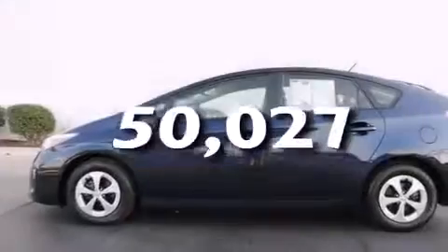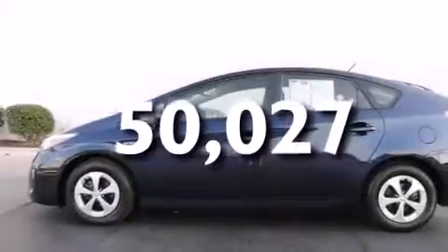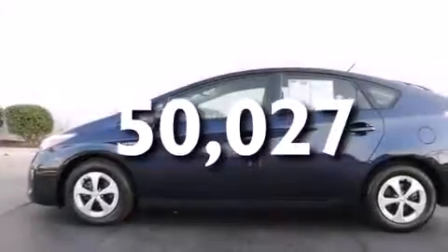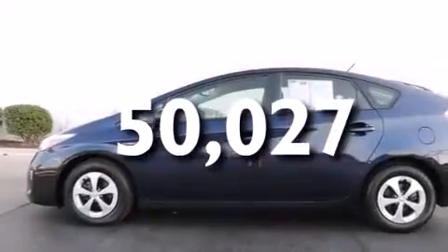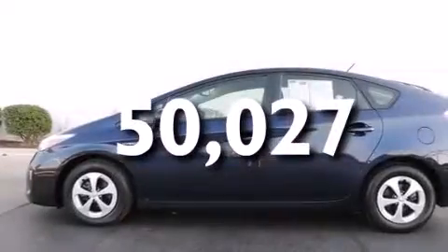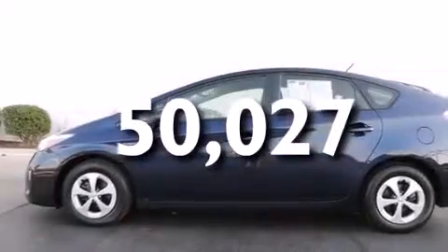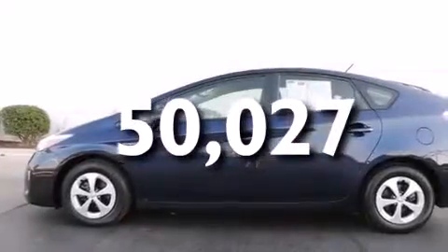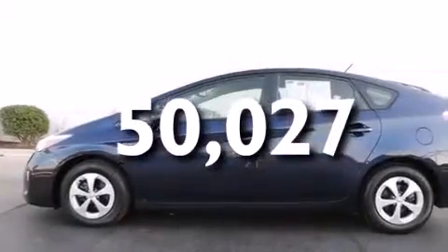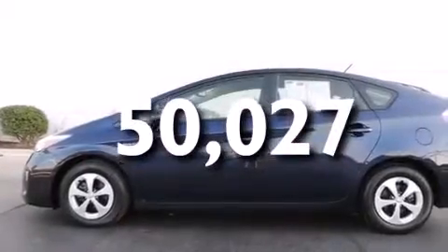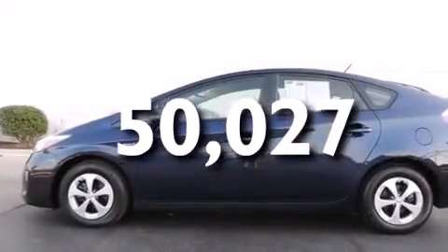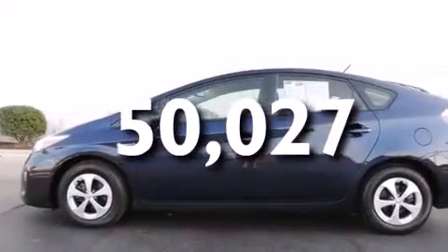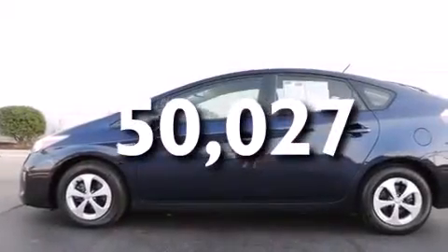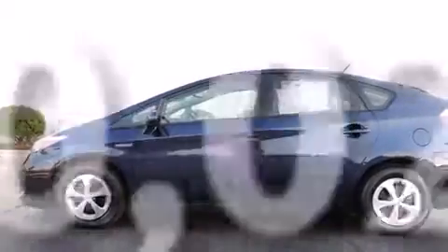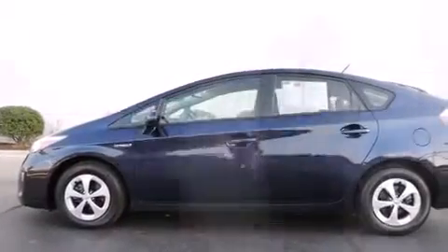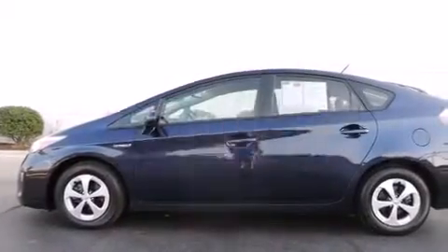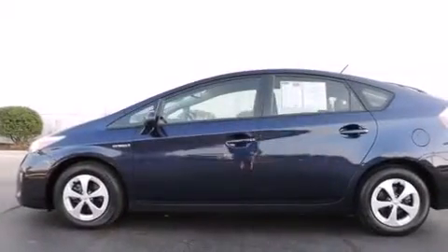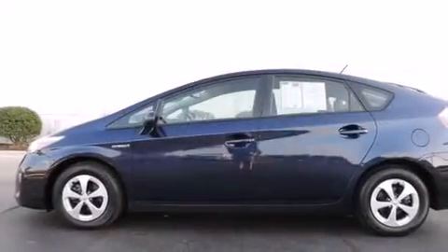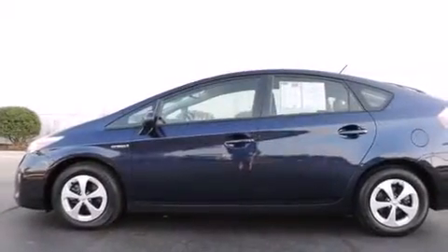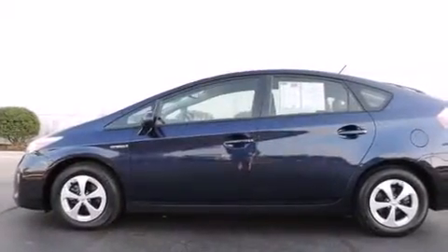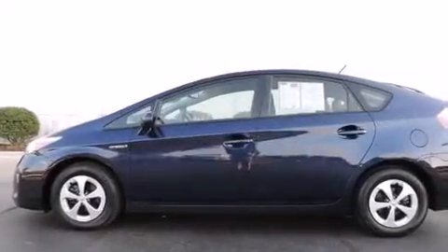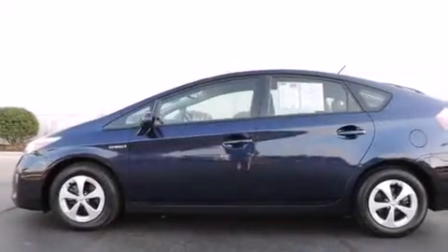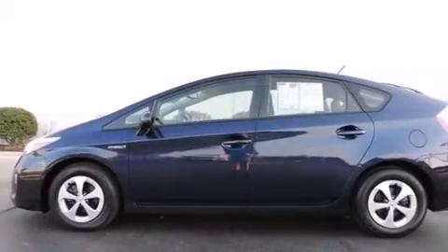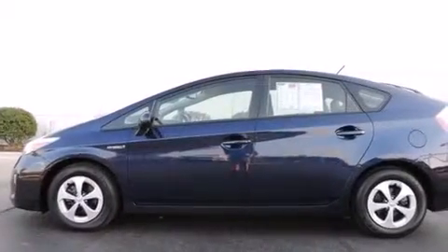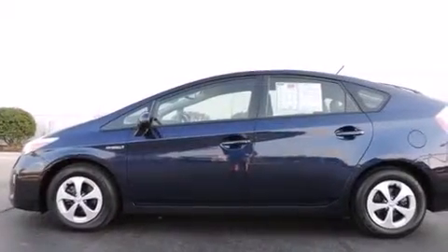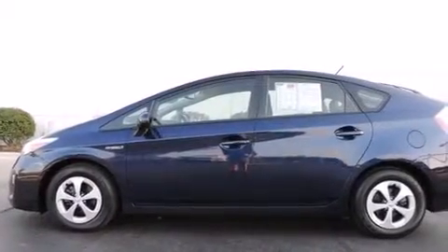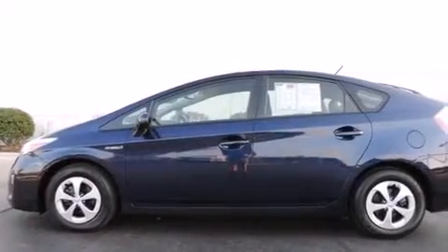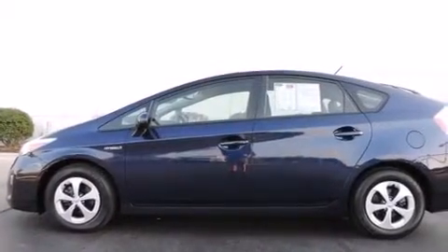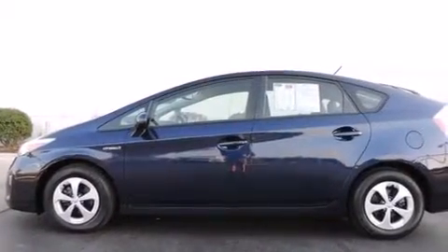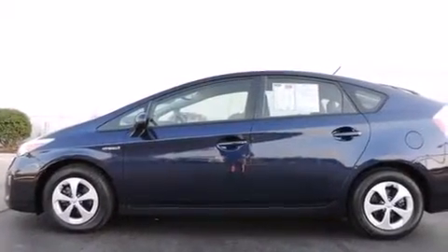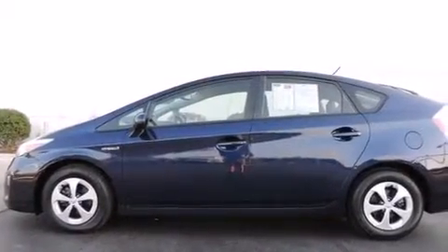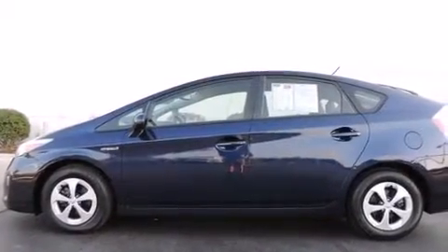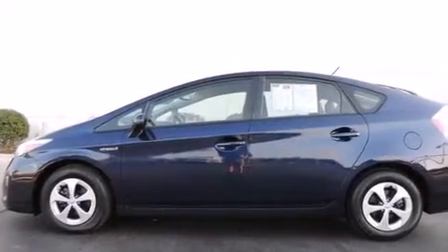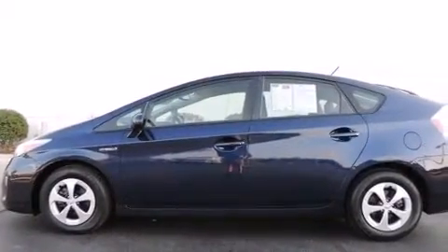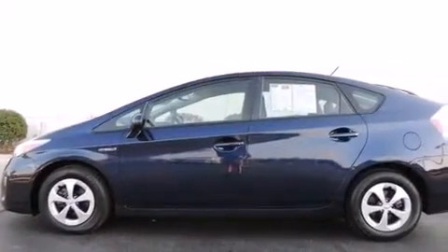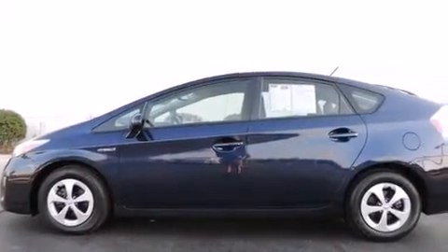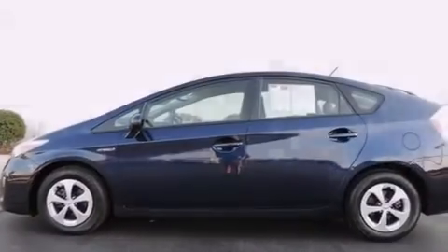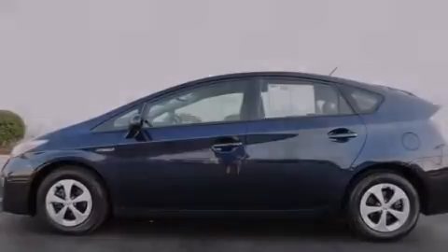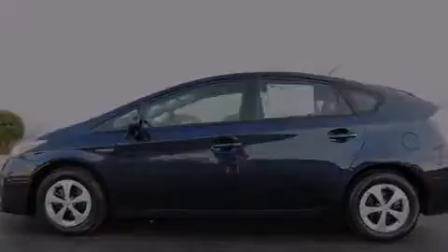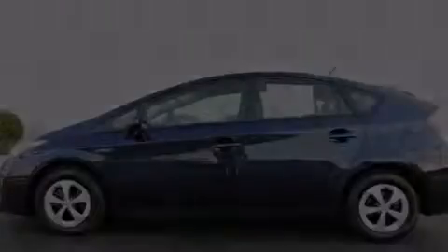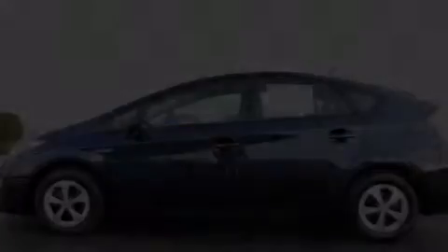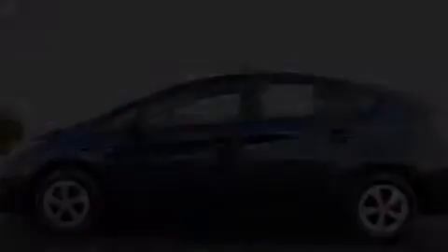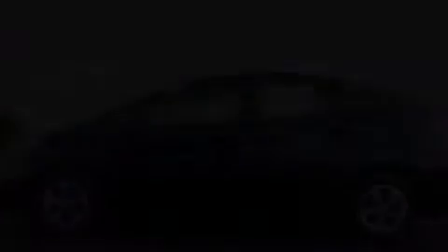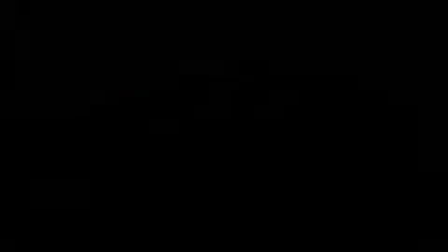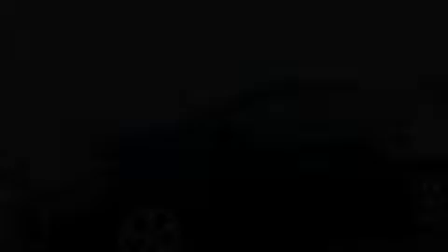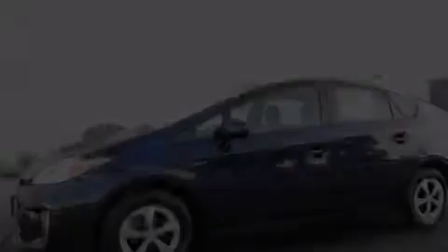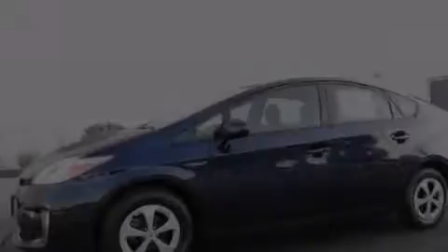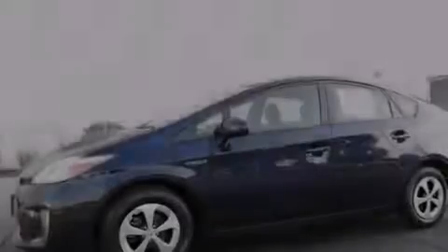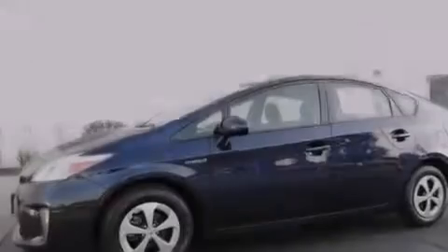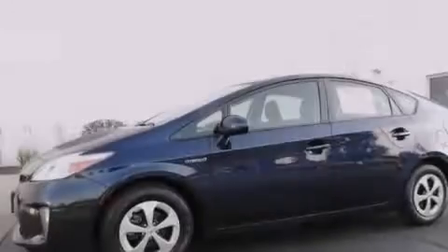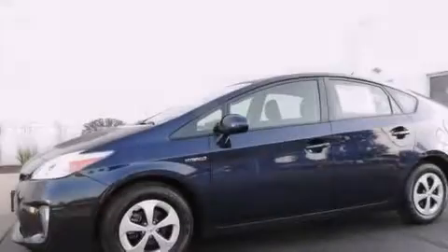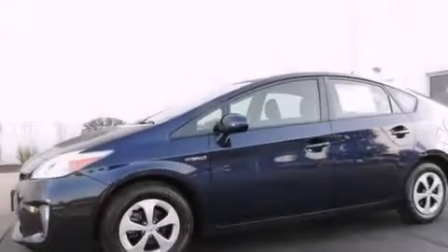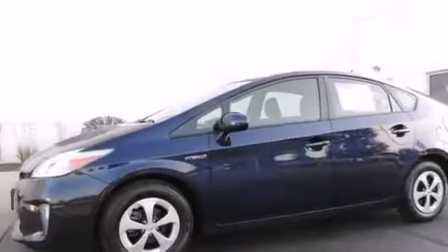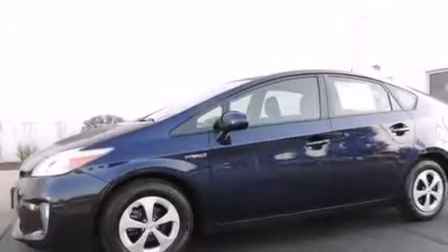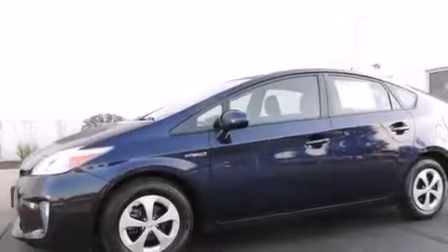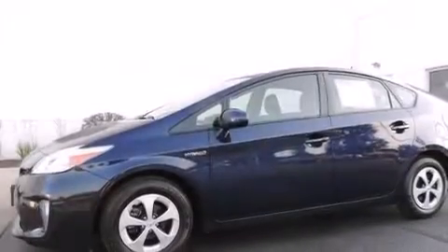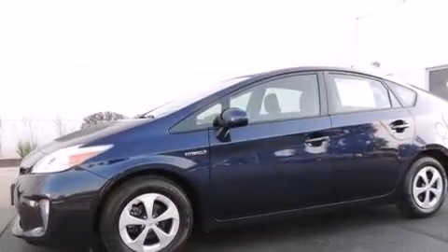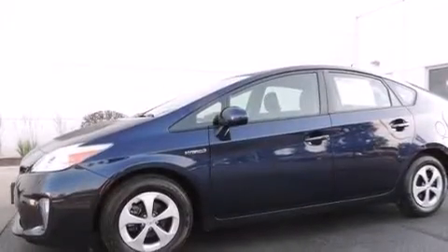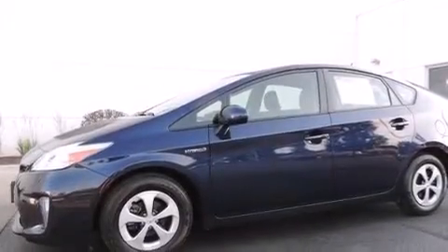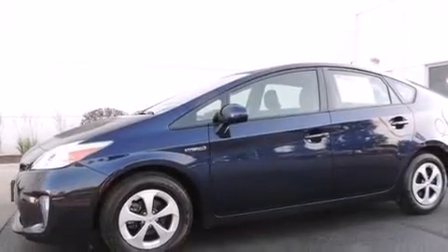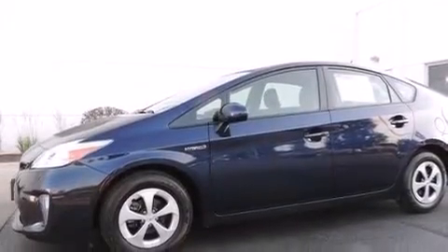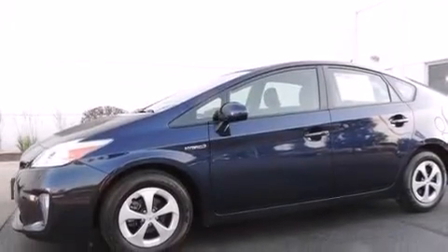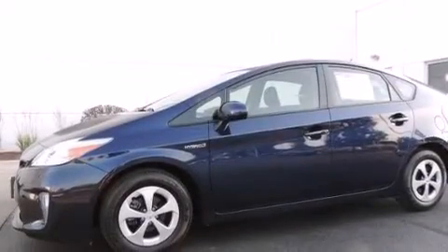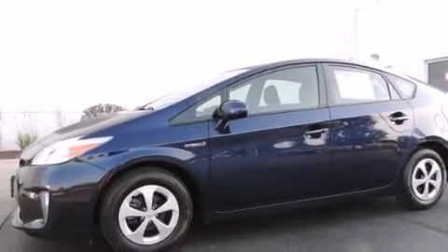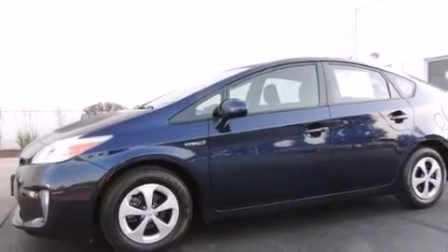With an EPA estimated rating of 48 miles per gallon on the highway, you won't be making frequent trips to the gas pumps.